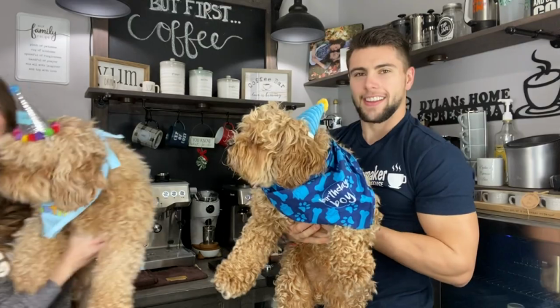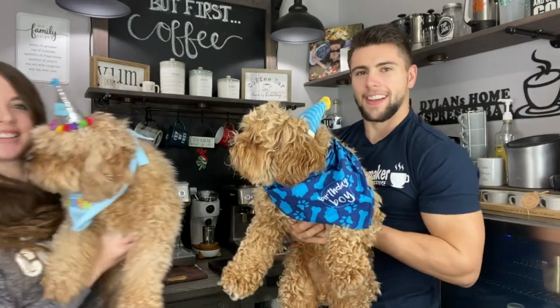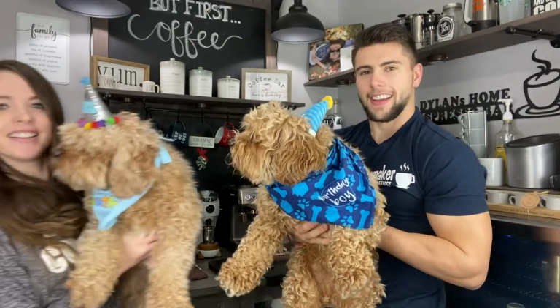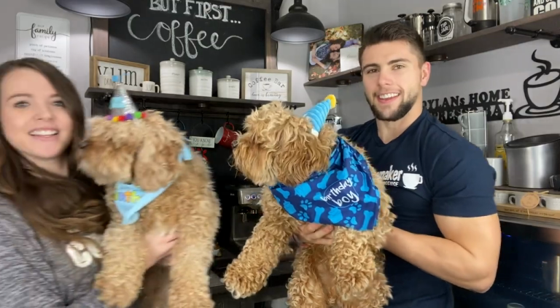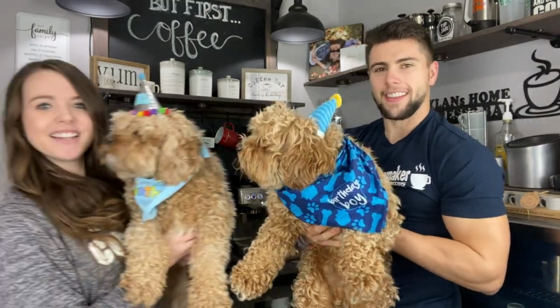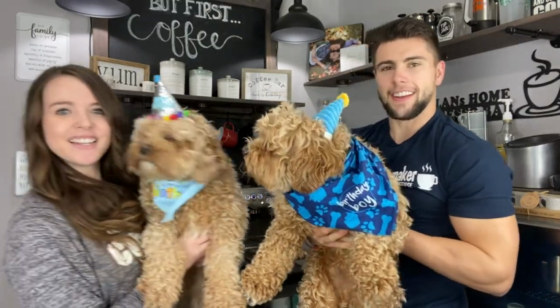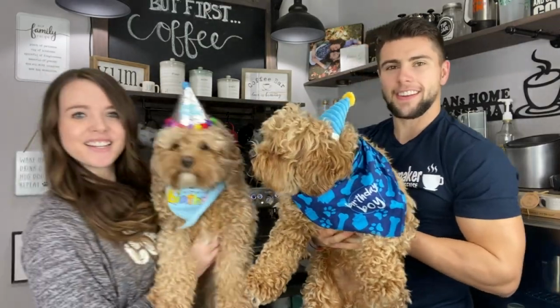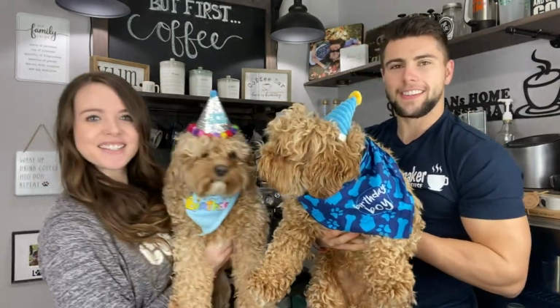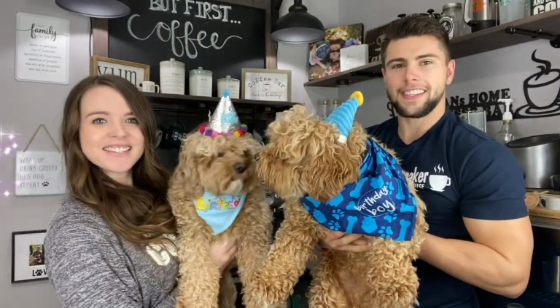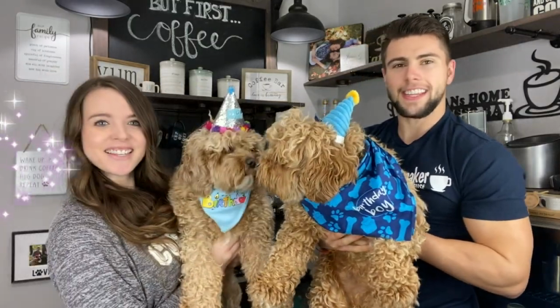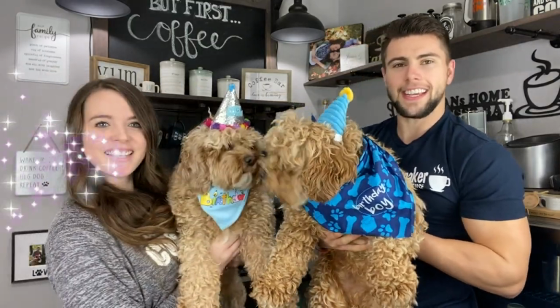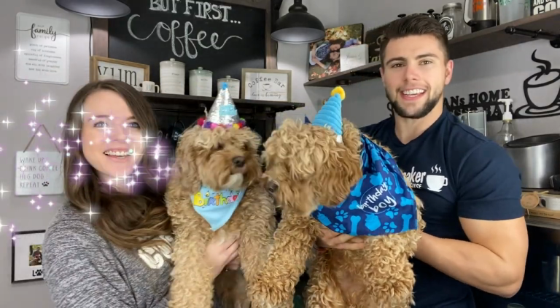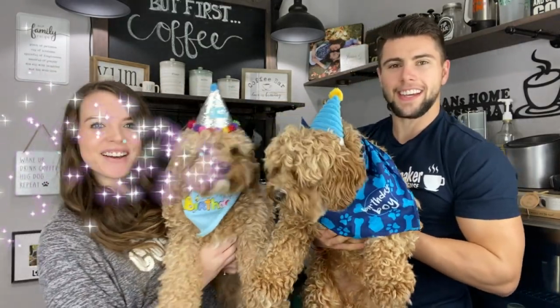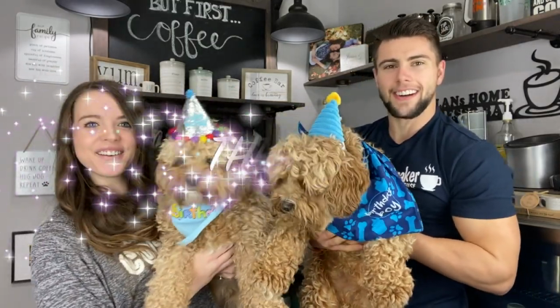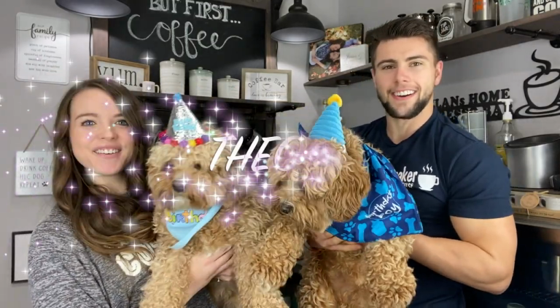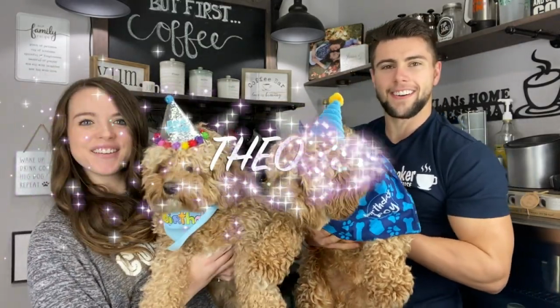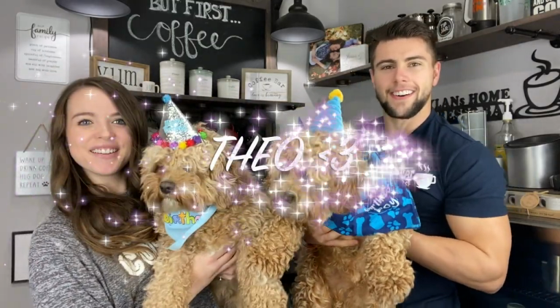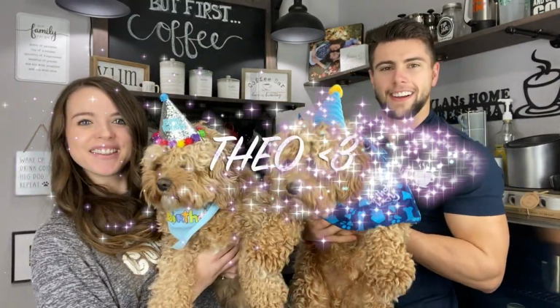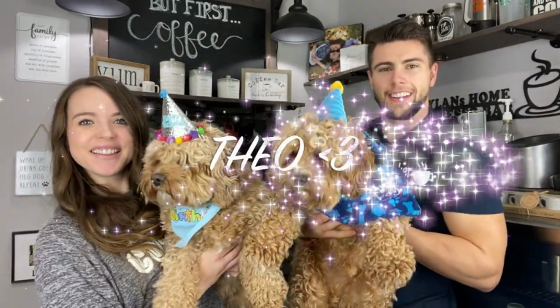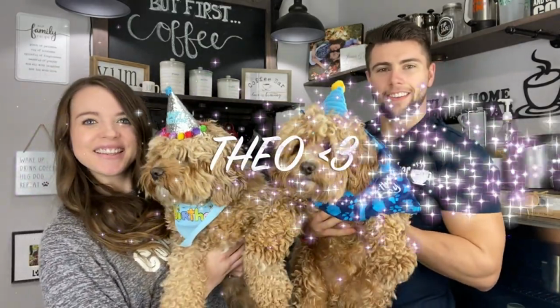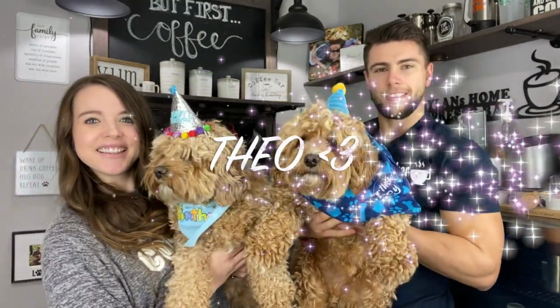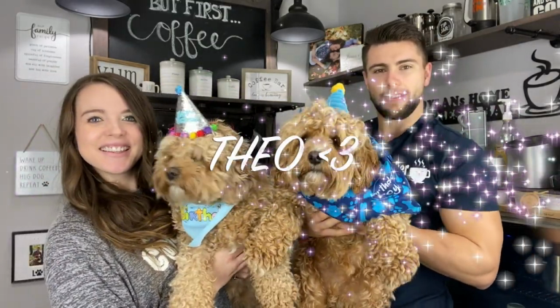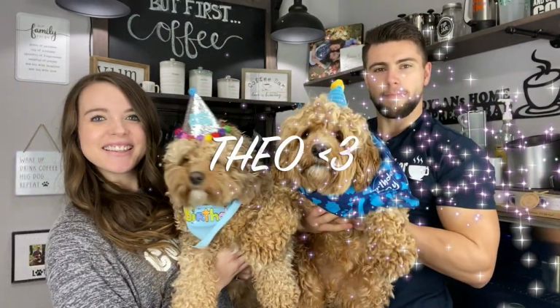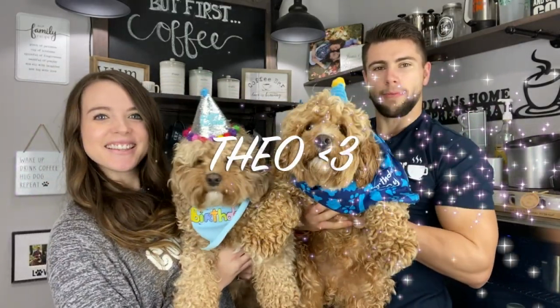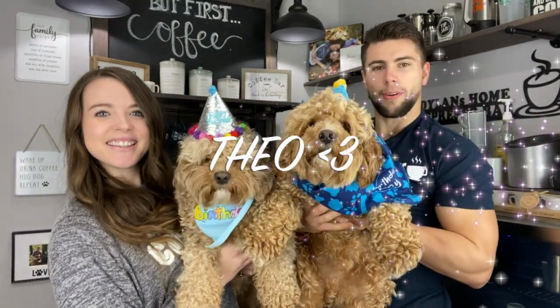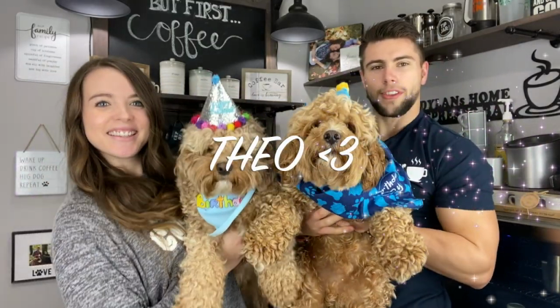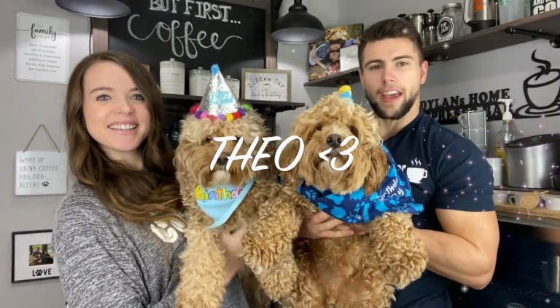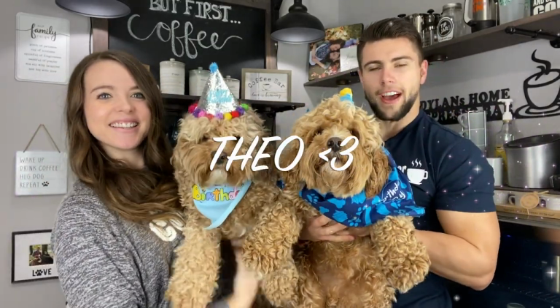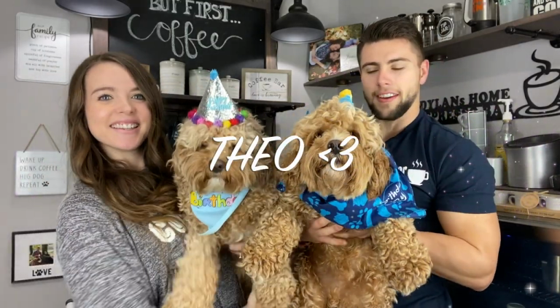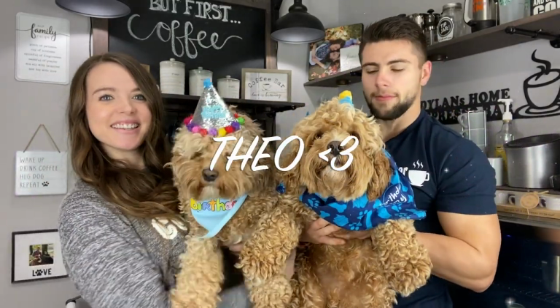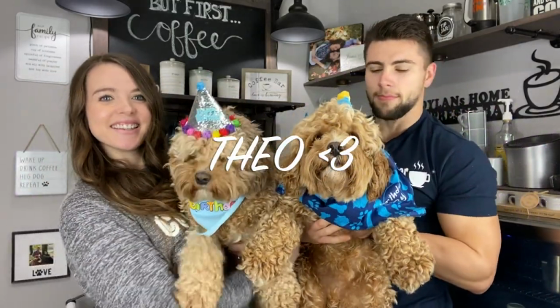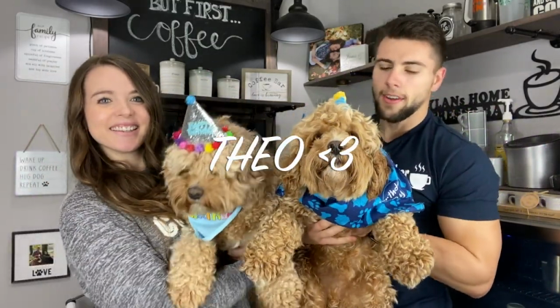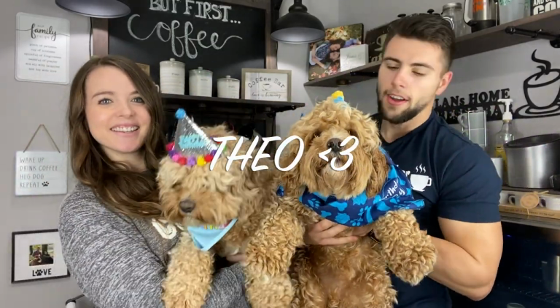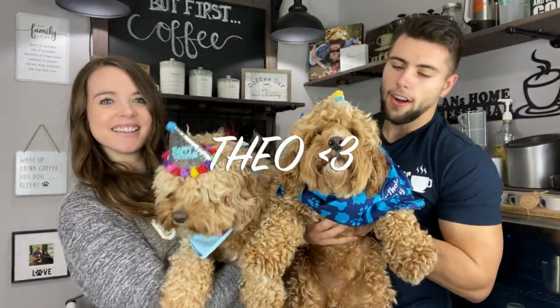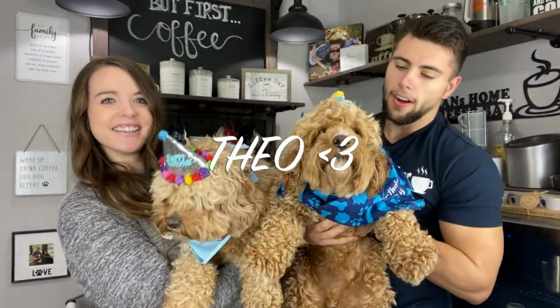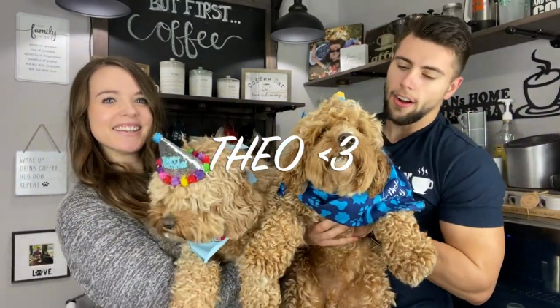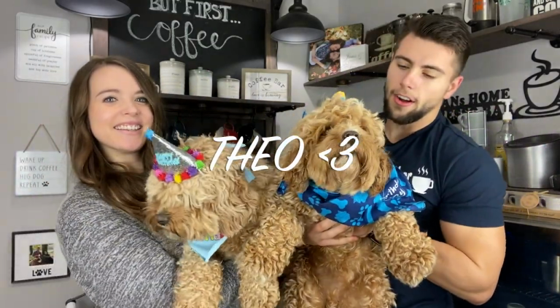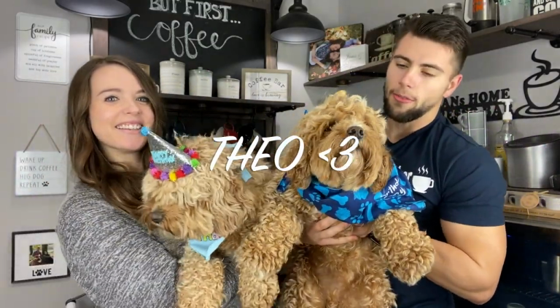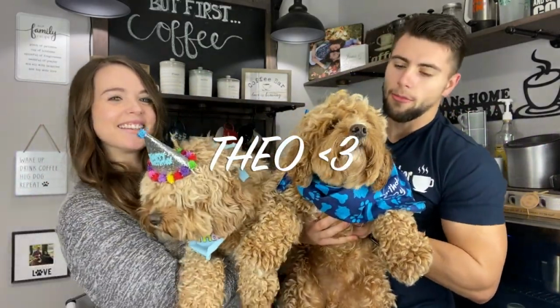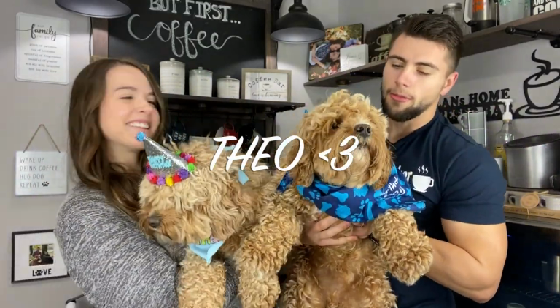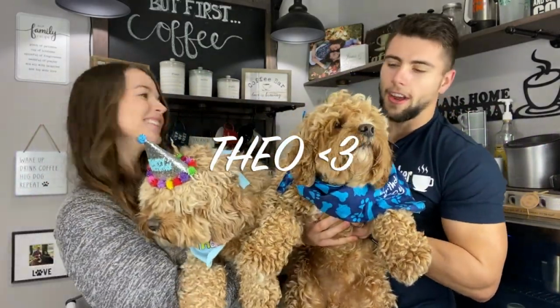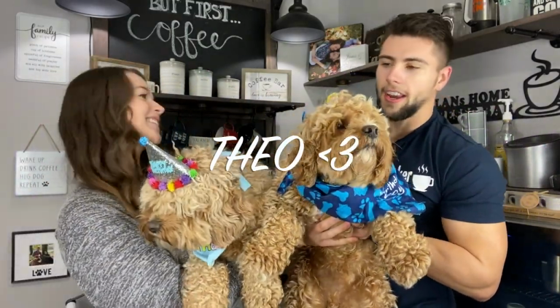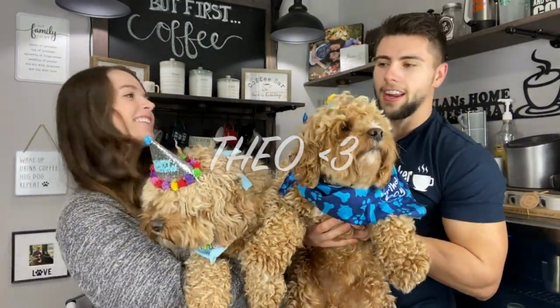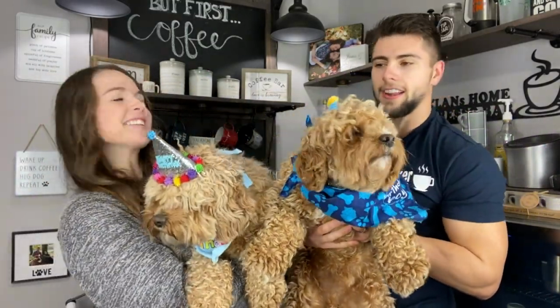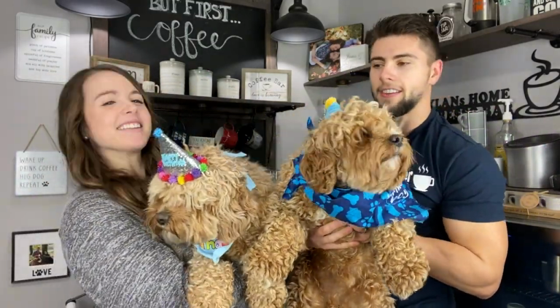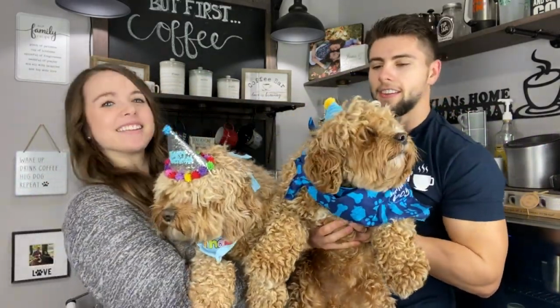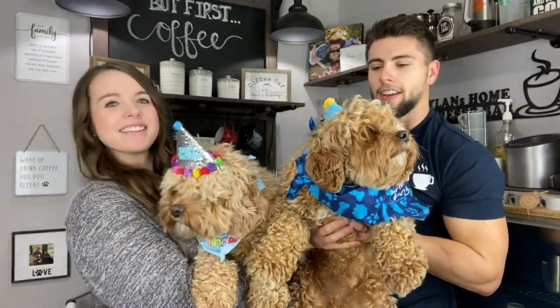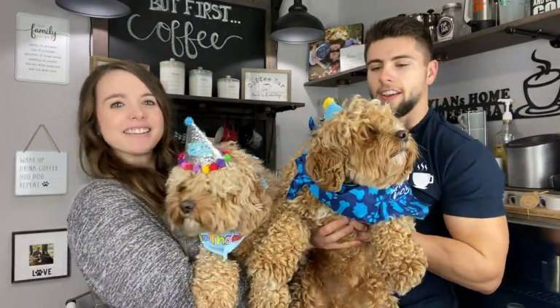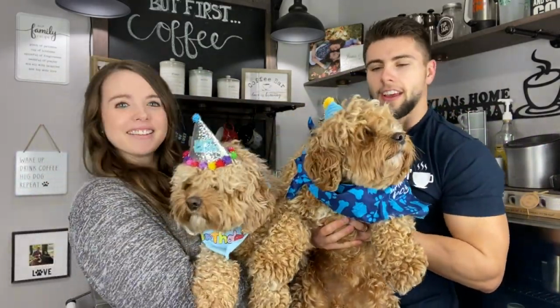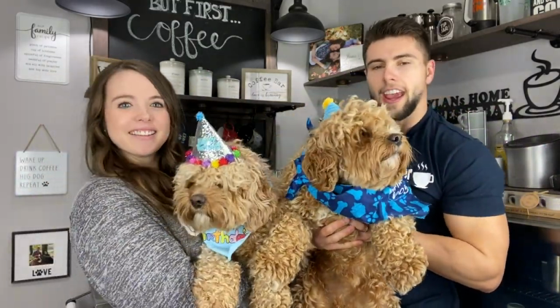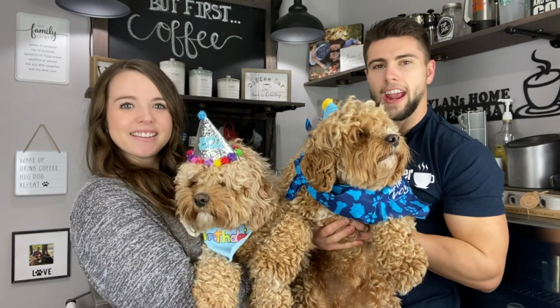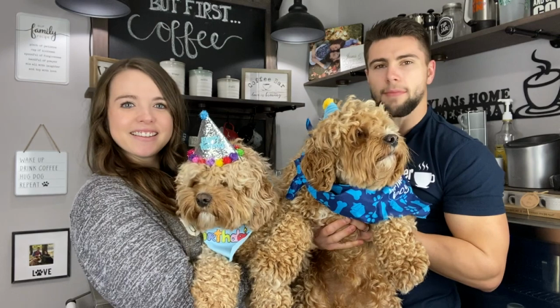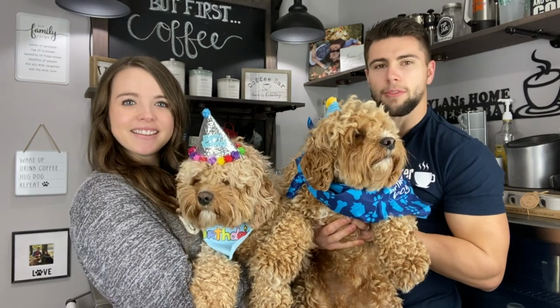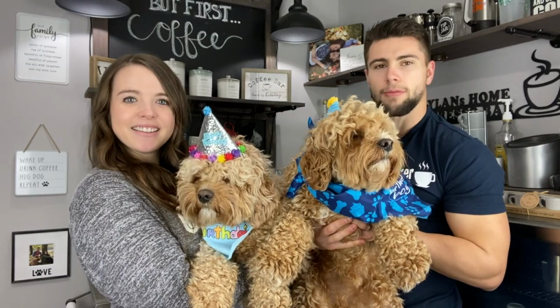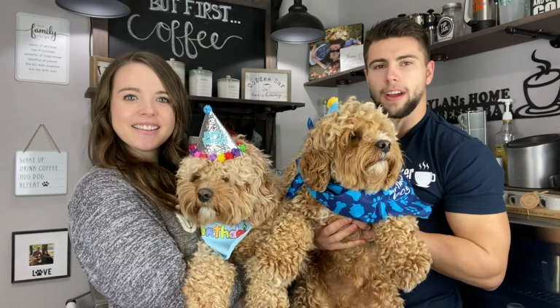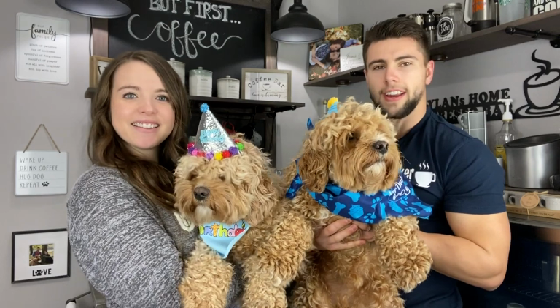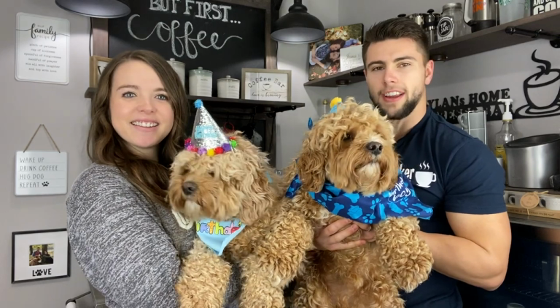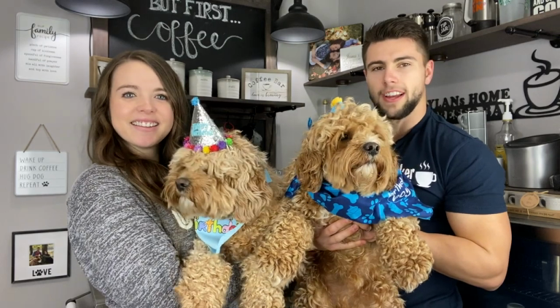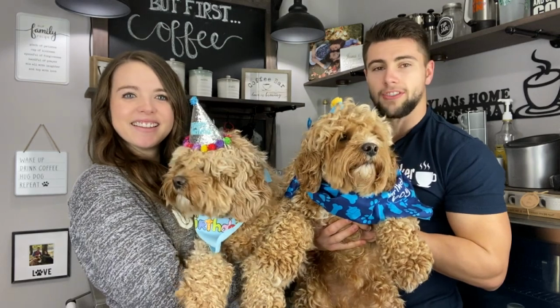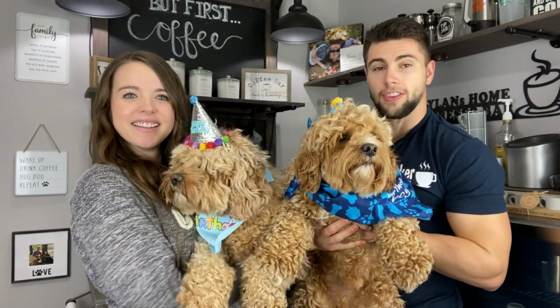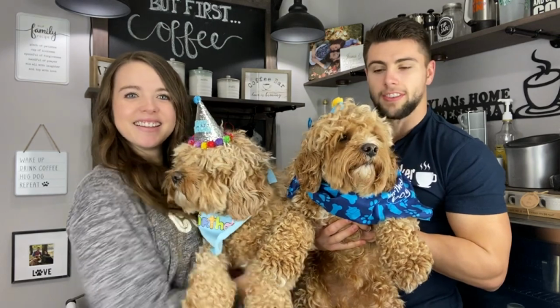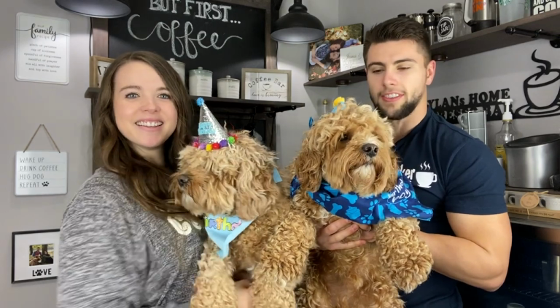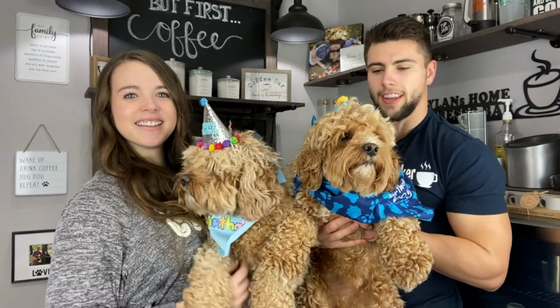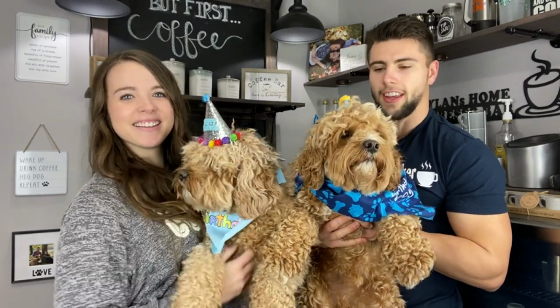And there's Theo. So we both got them all ready and camera ready, I should say.